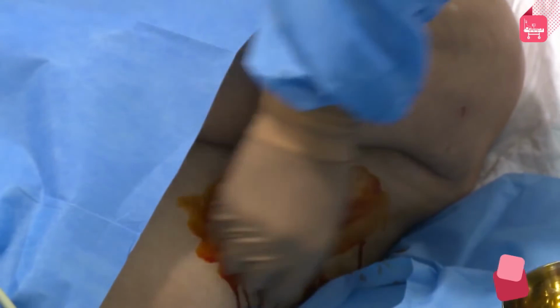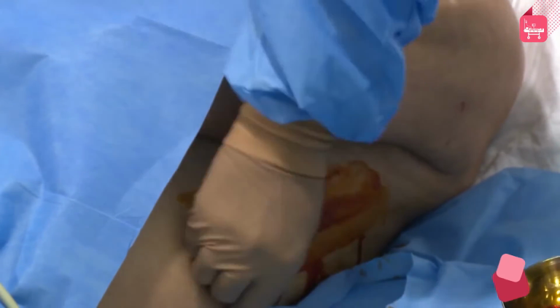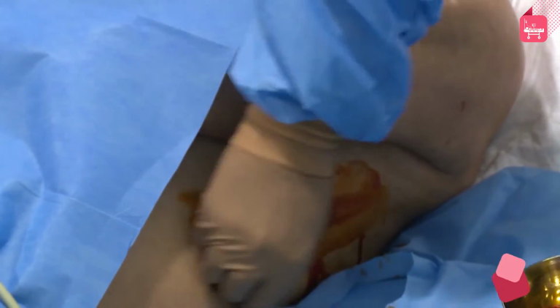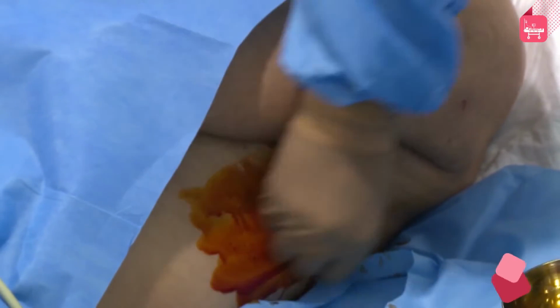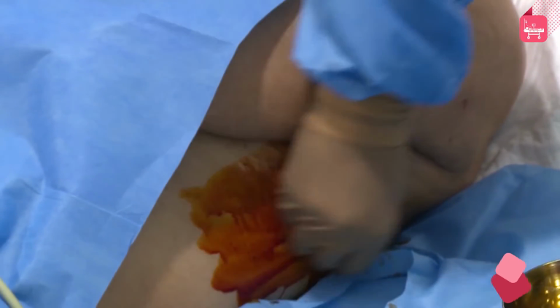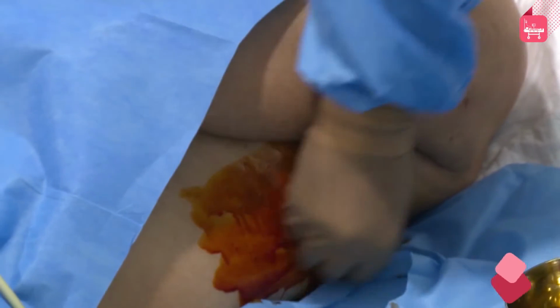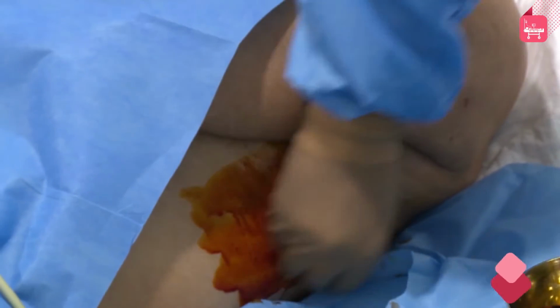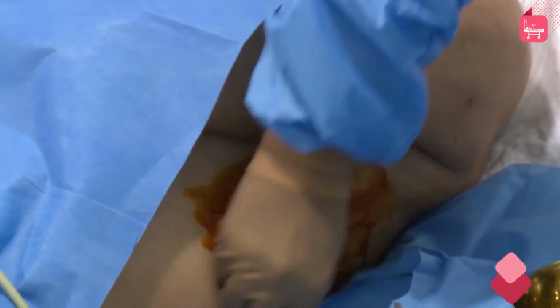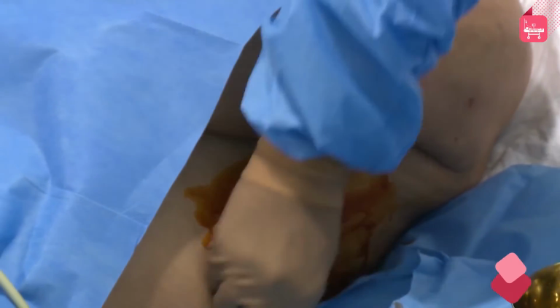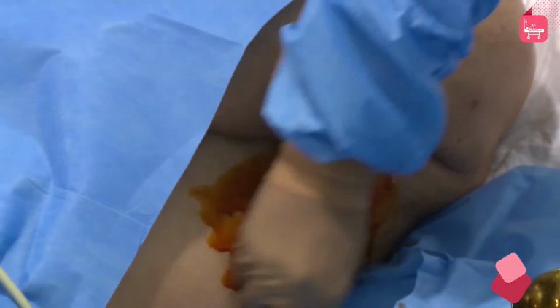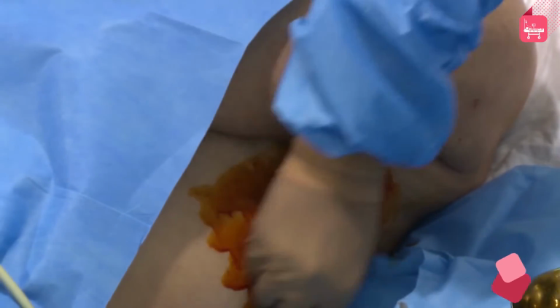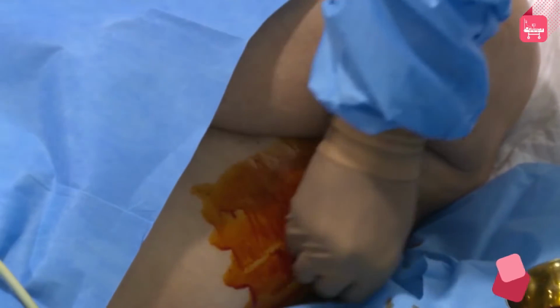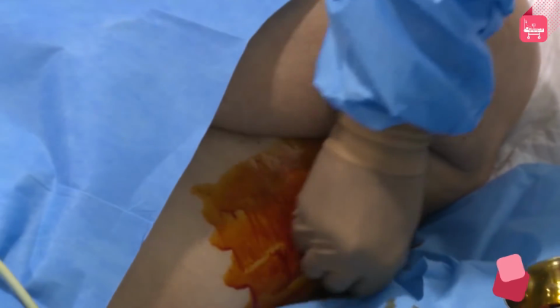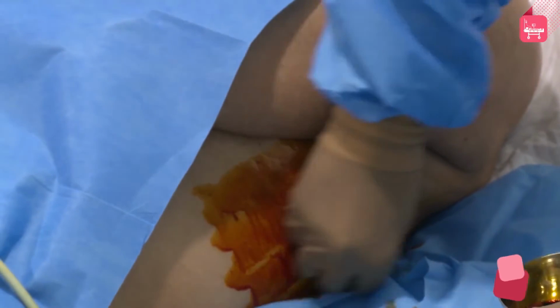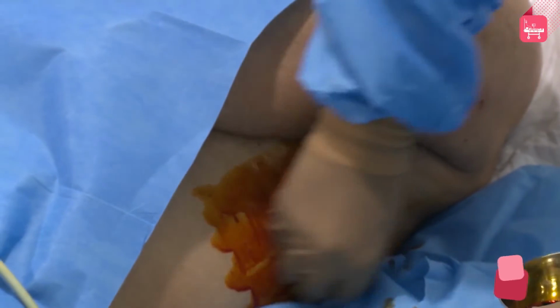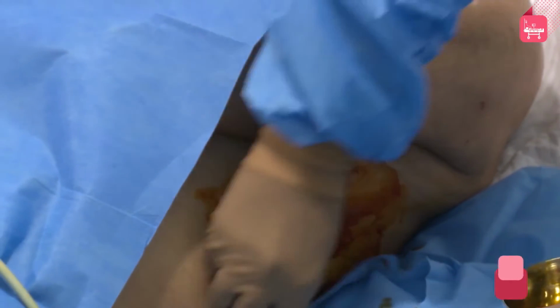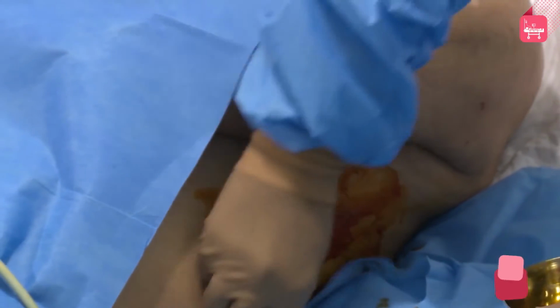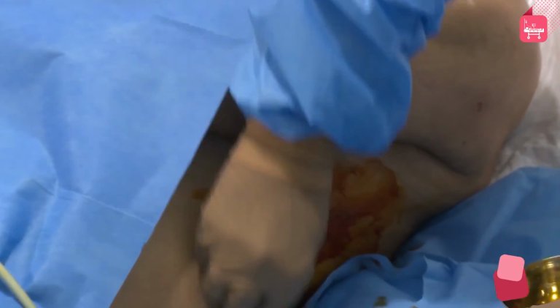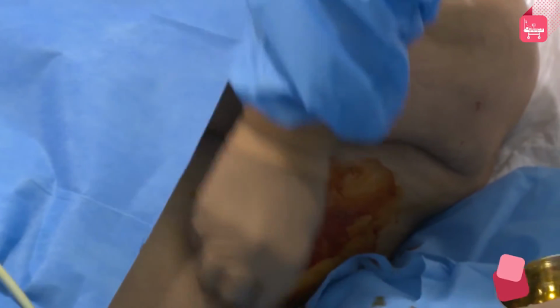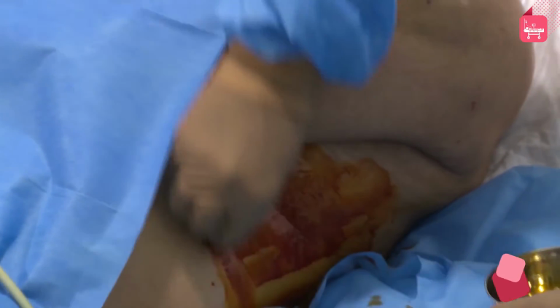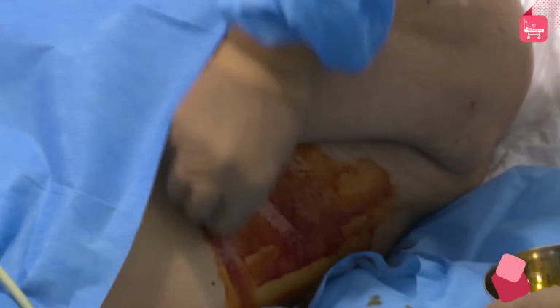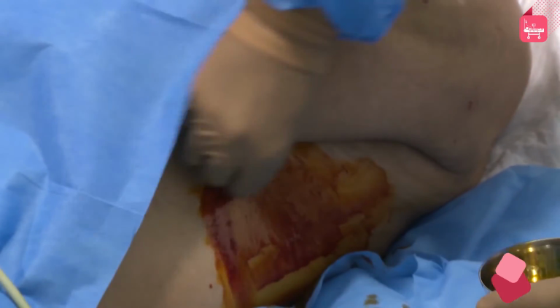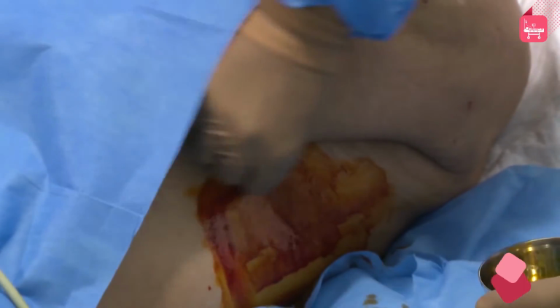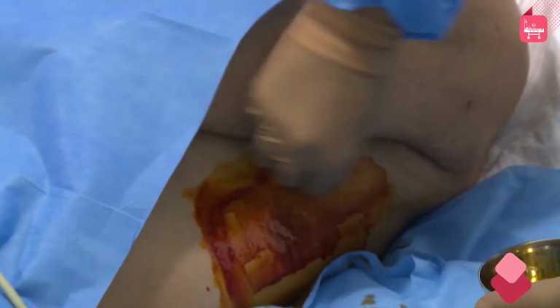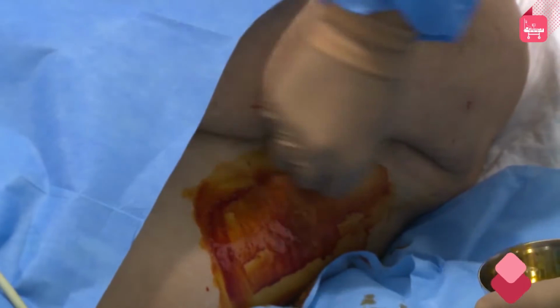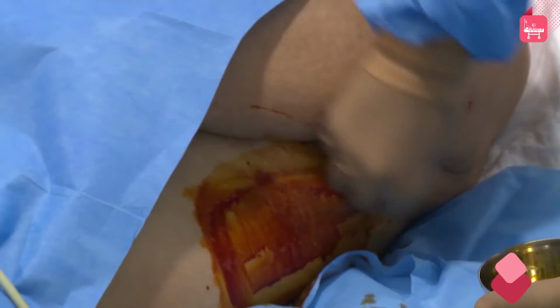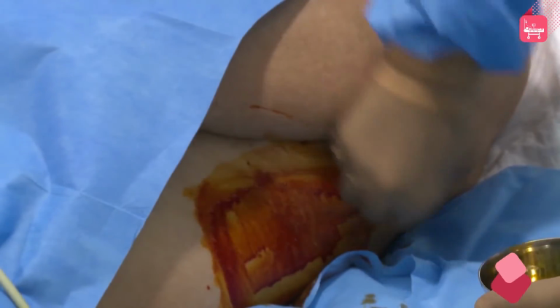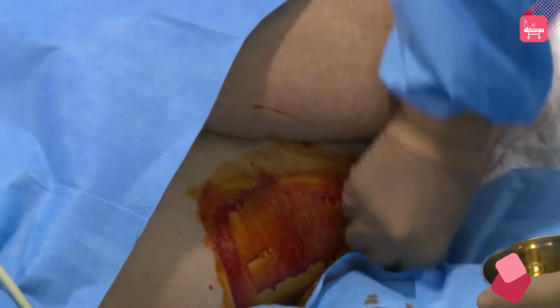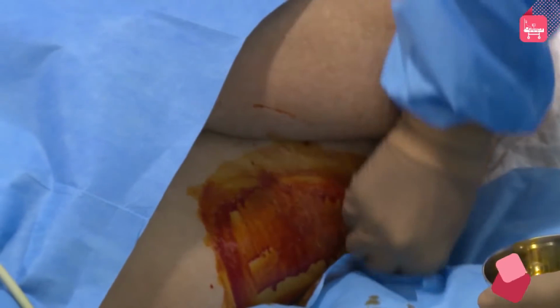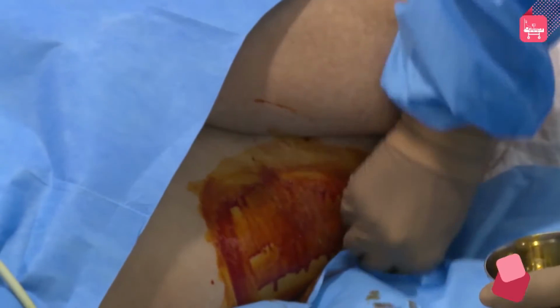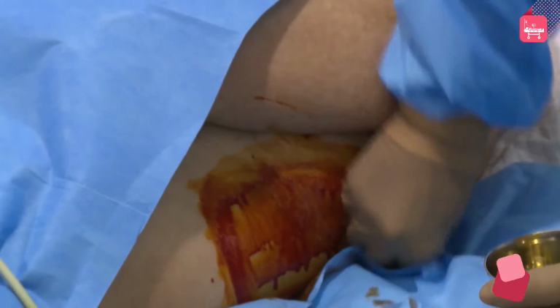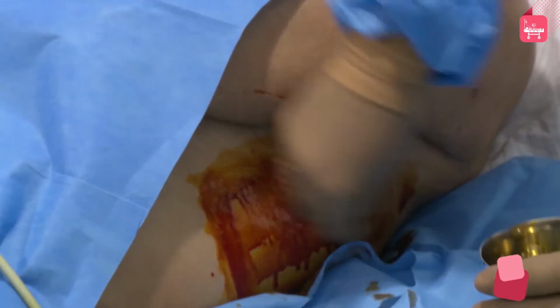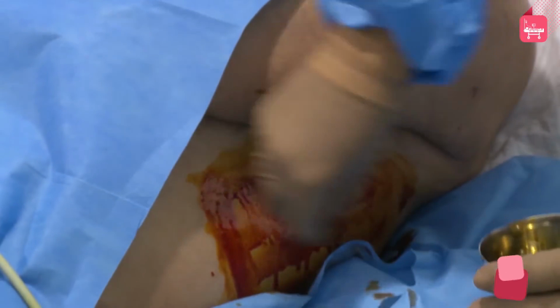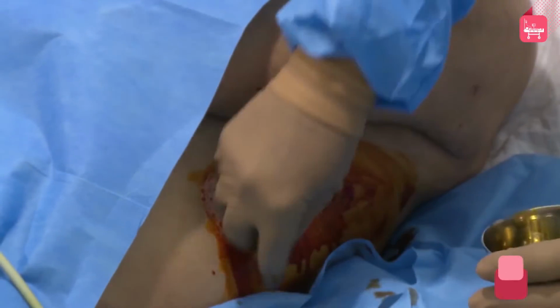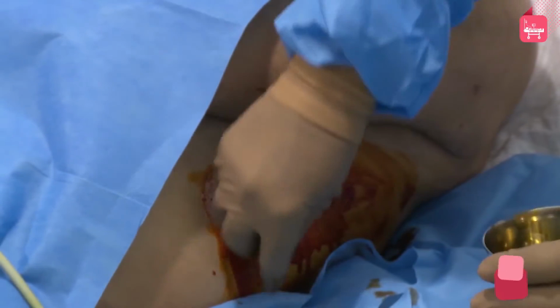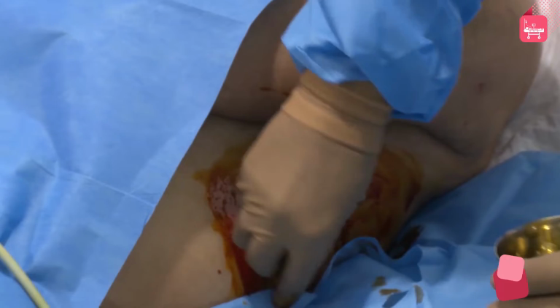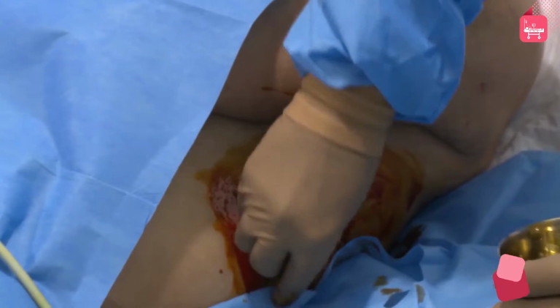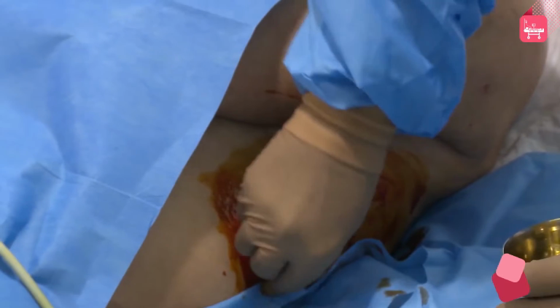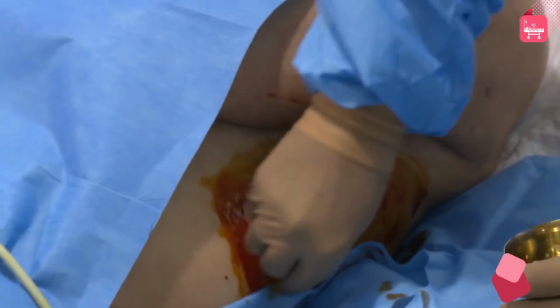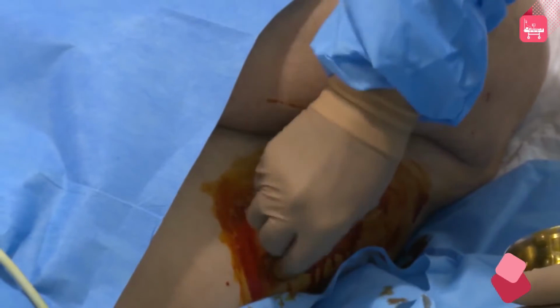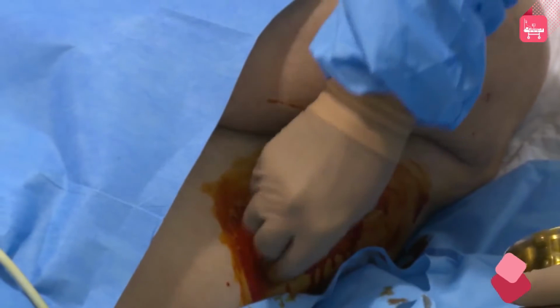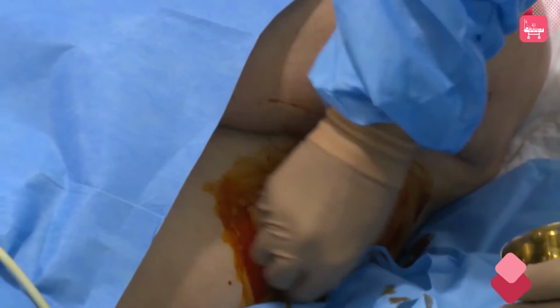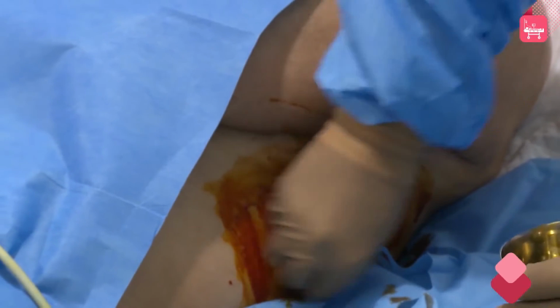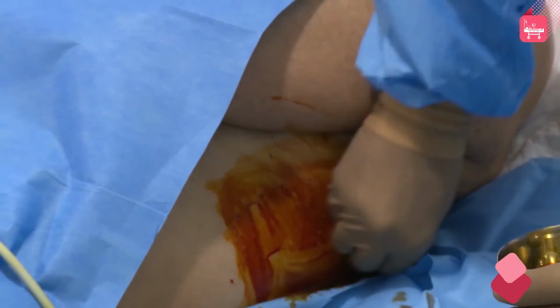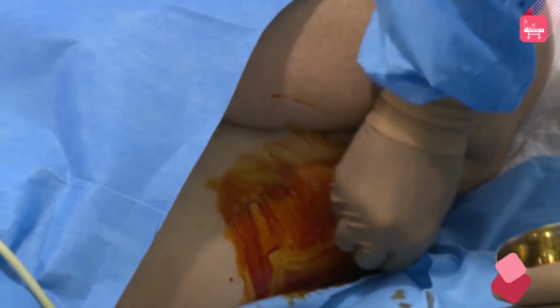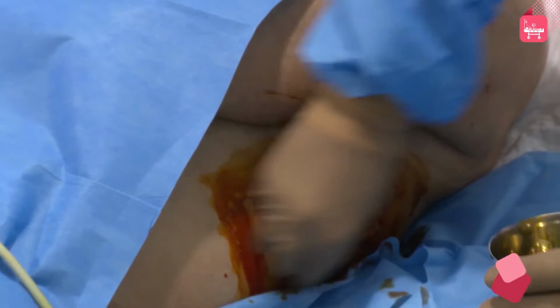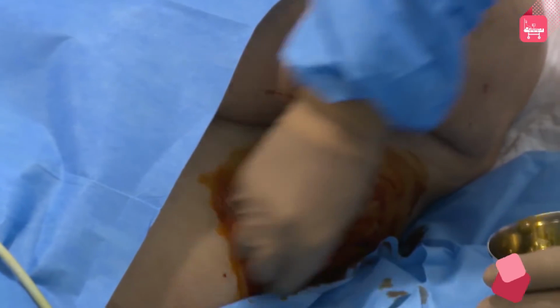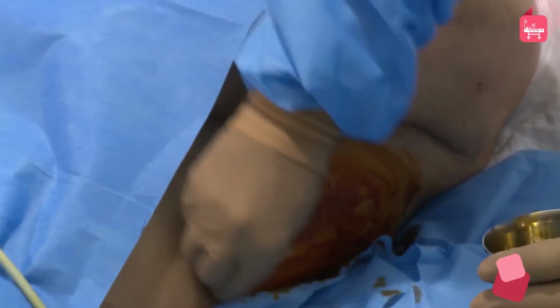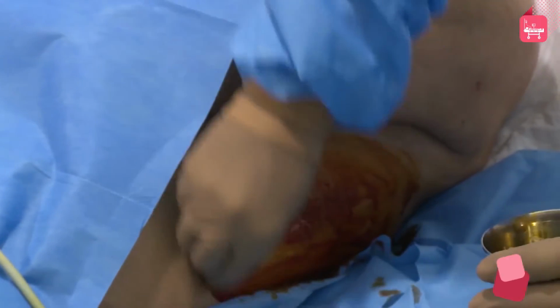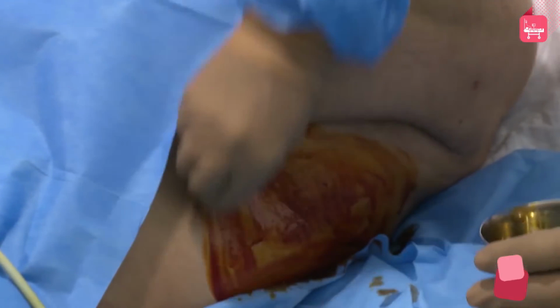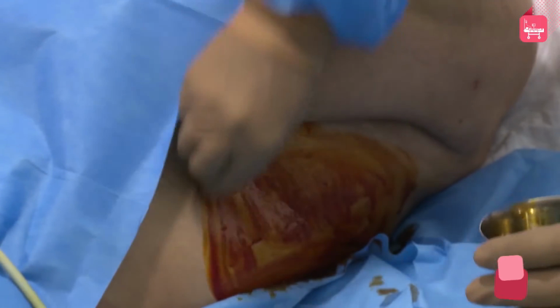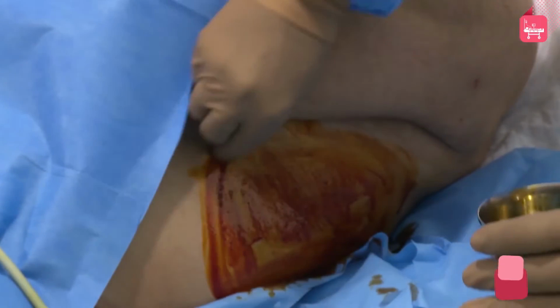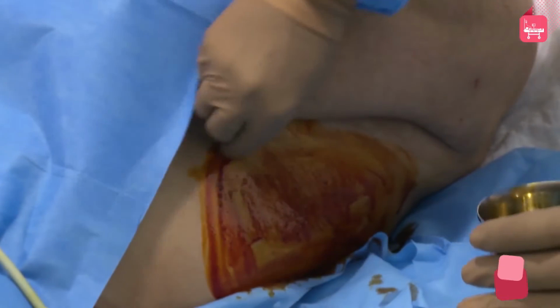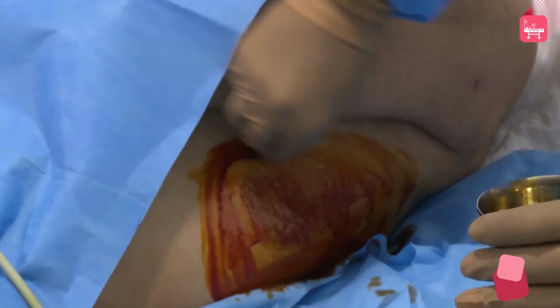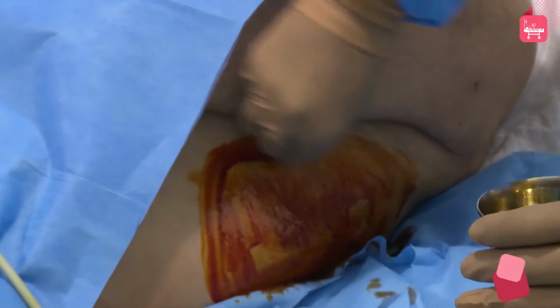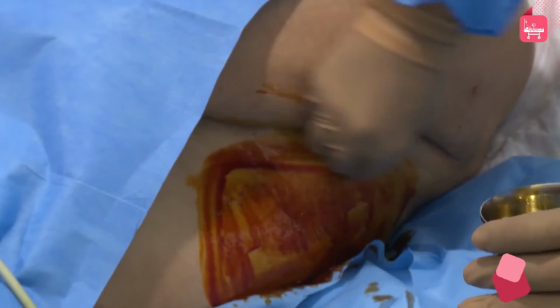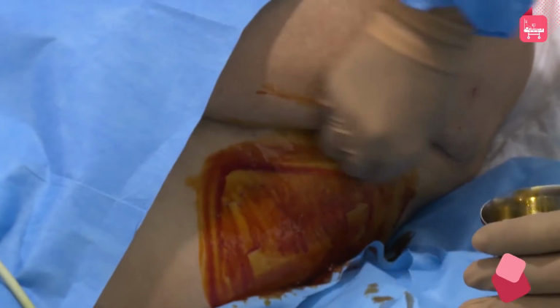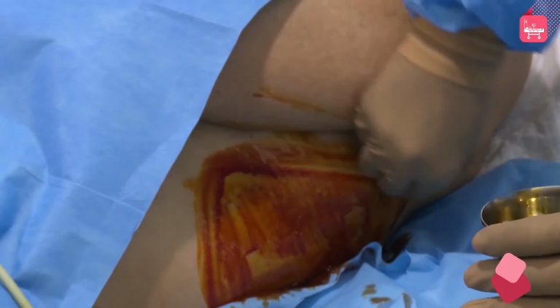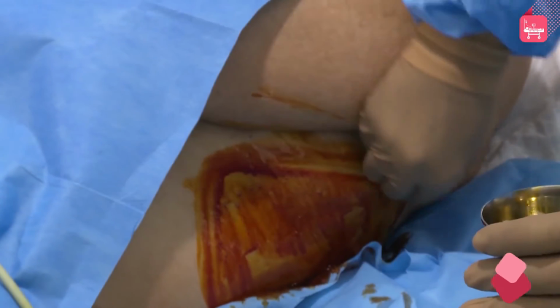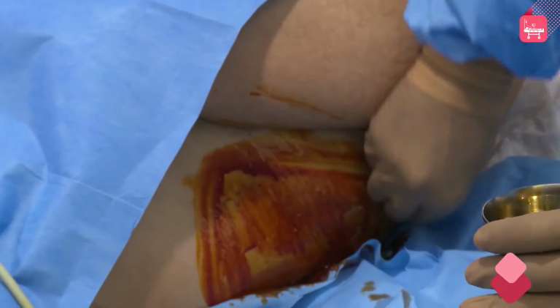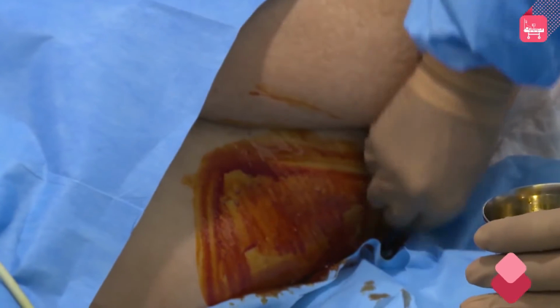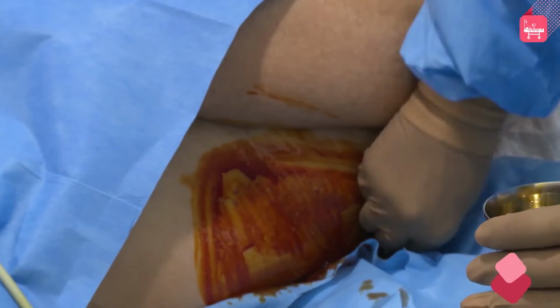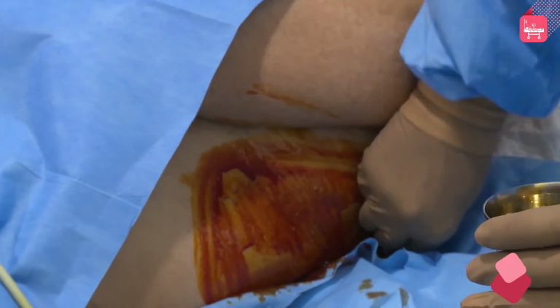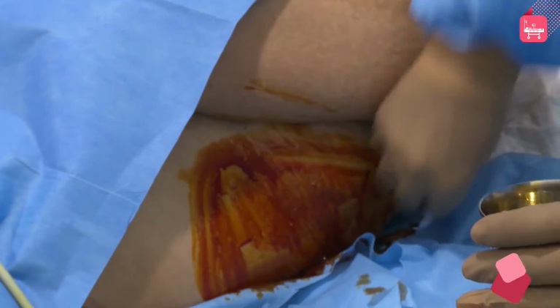After identifying the position, clean the area with betadine and leave the area for 30 seconds.